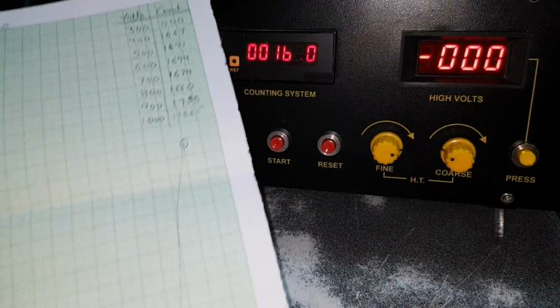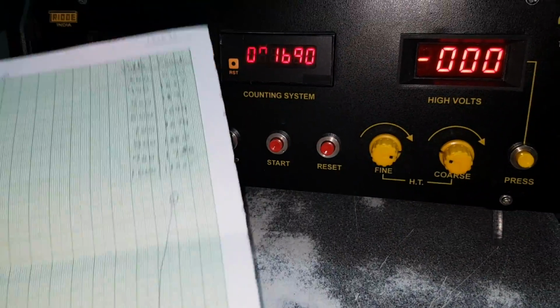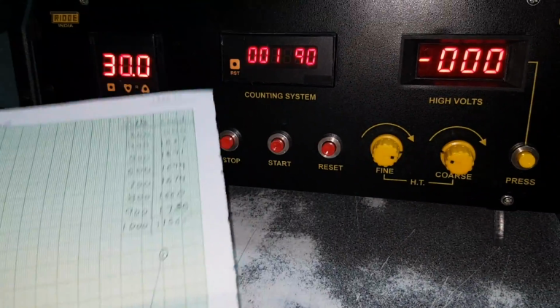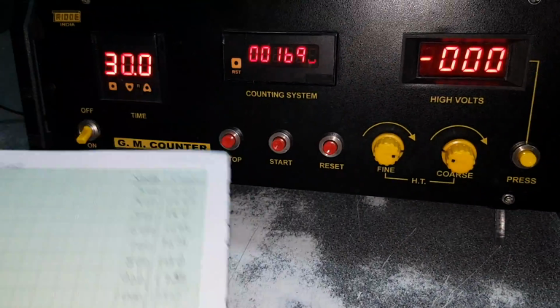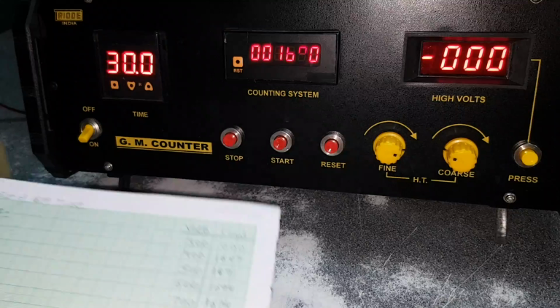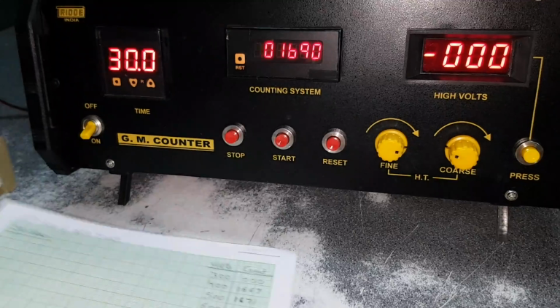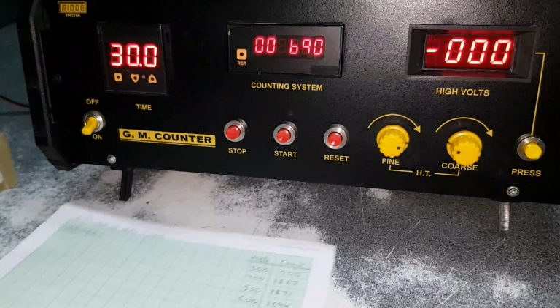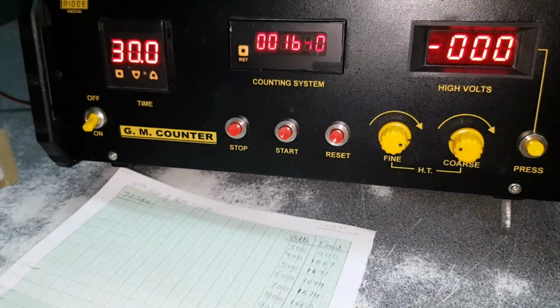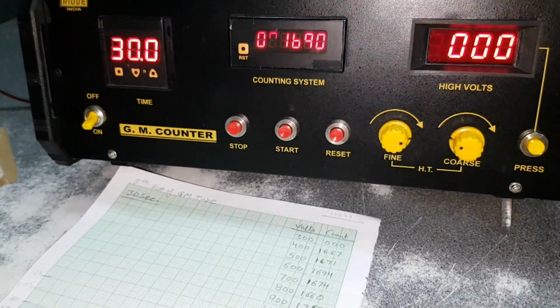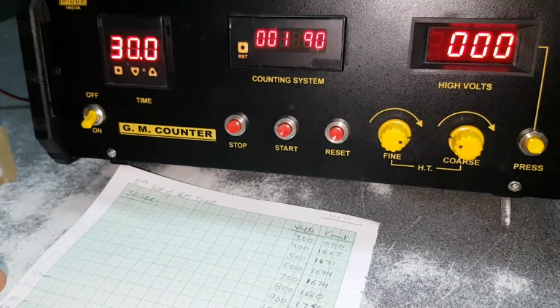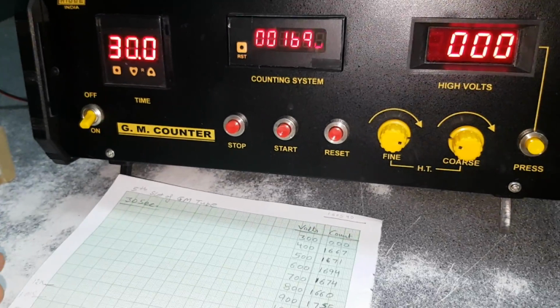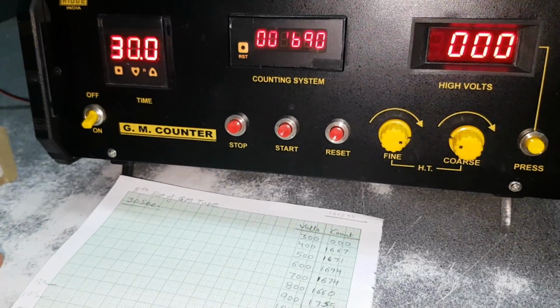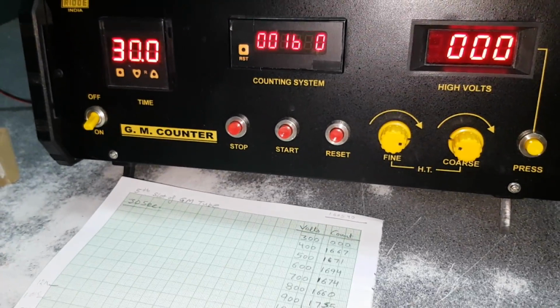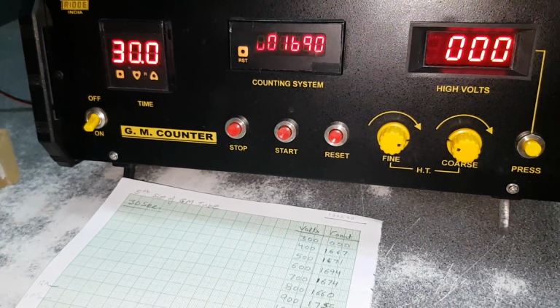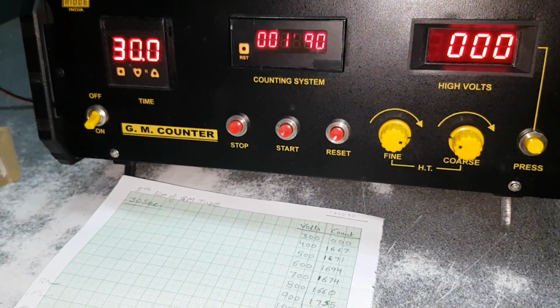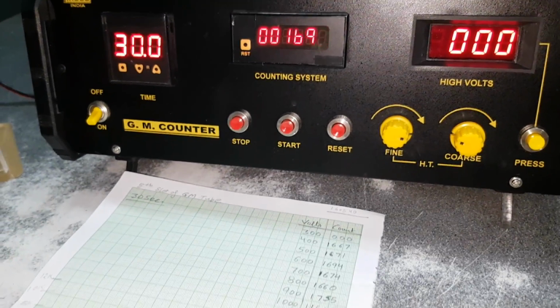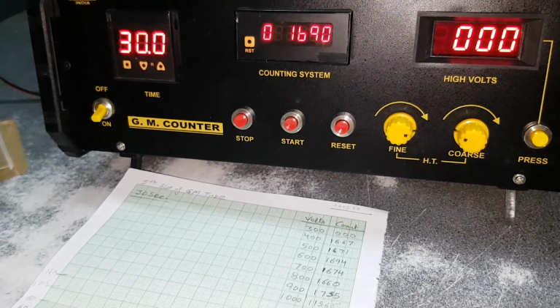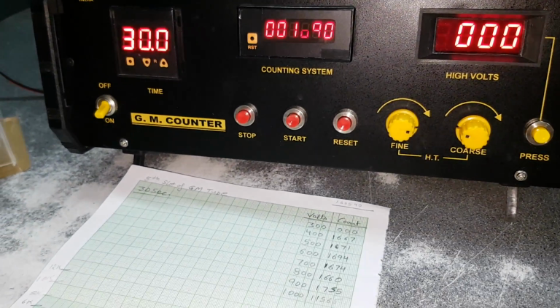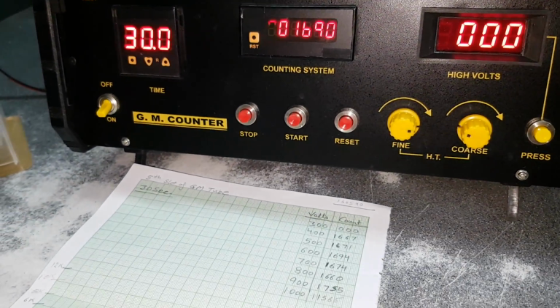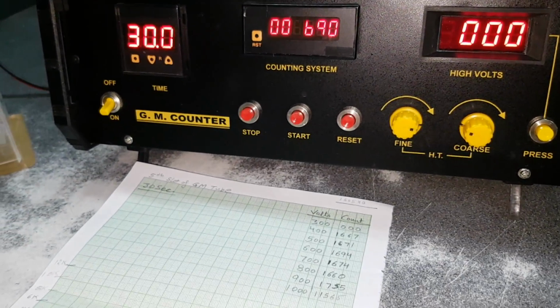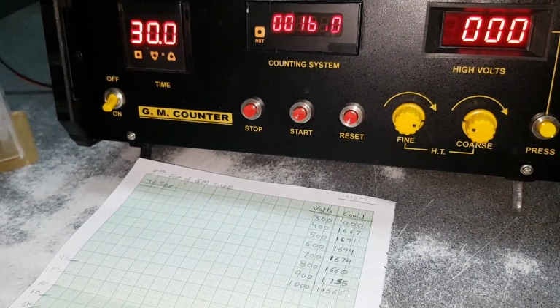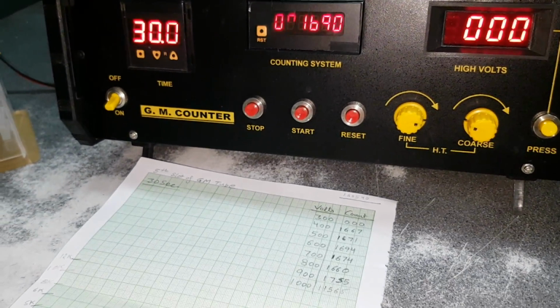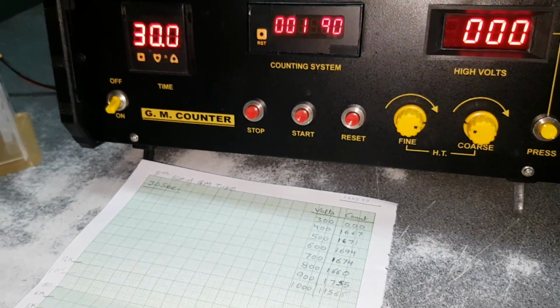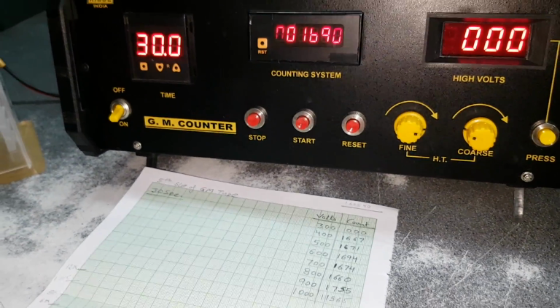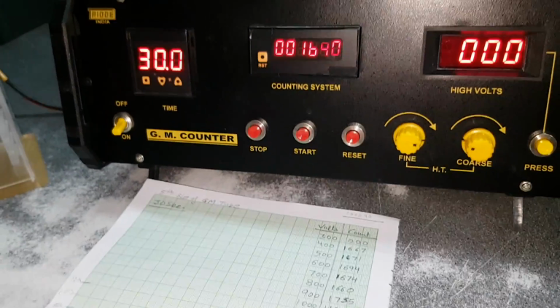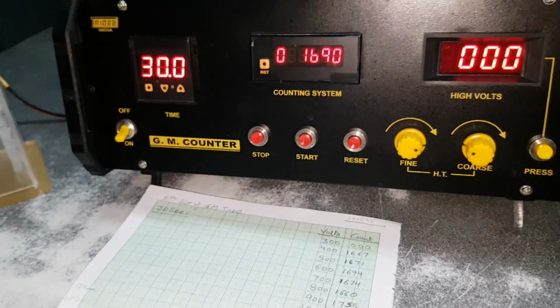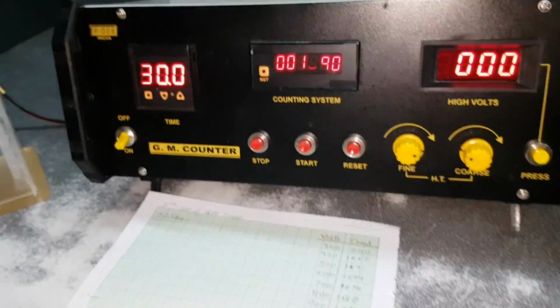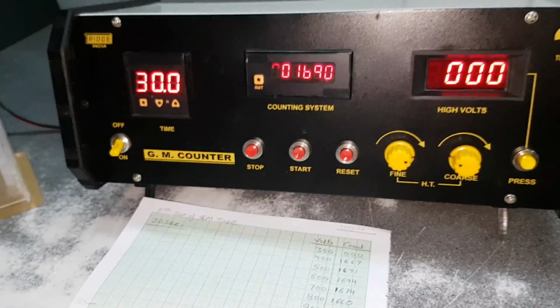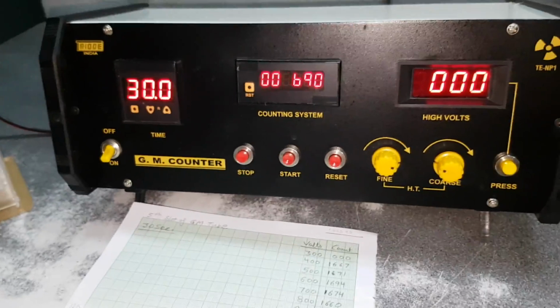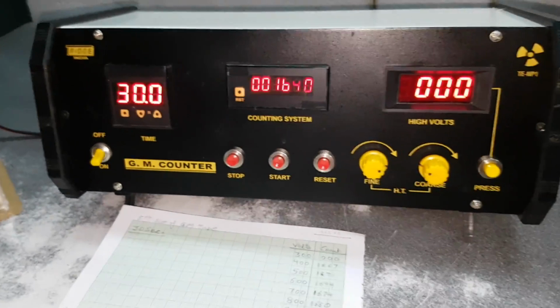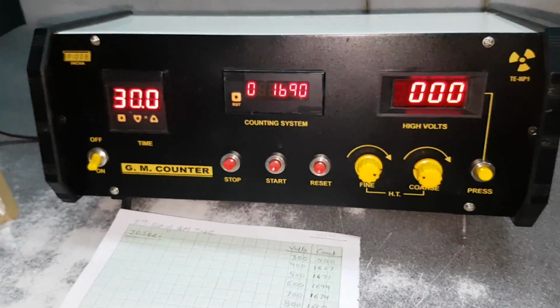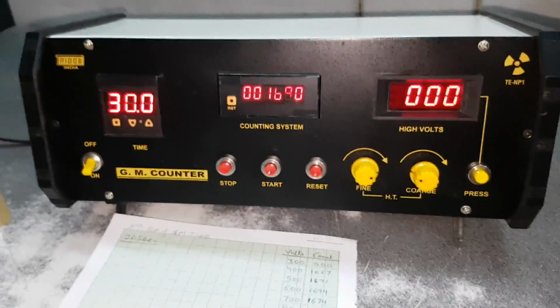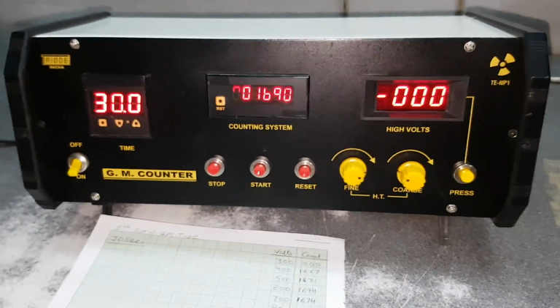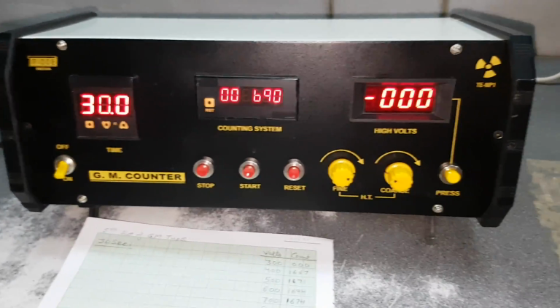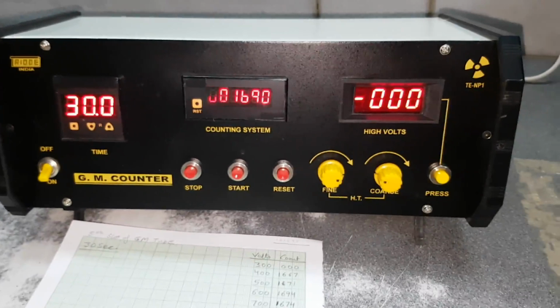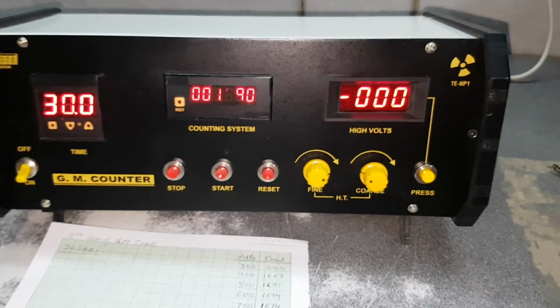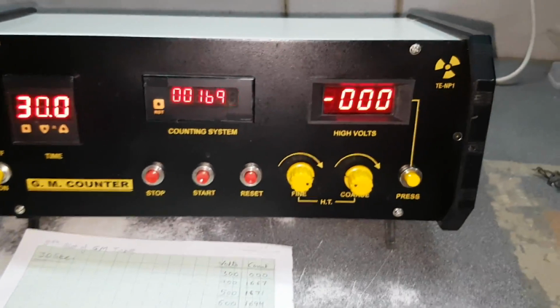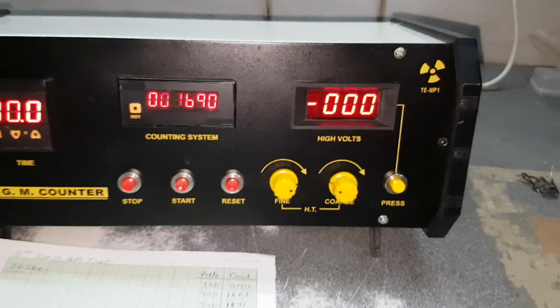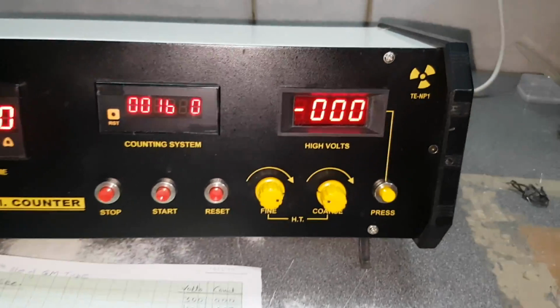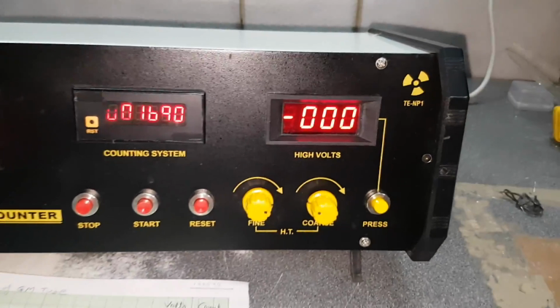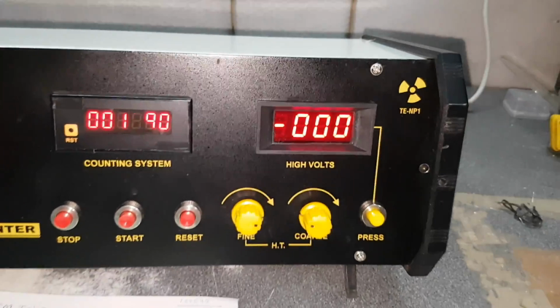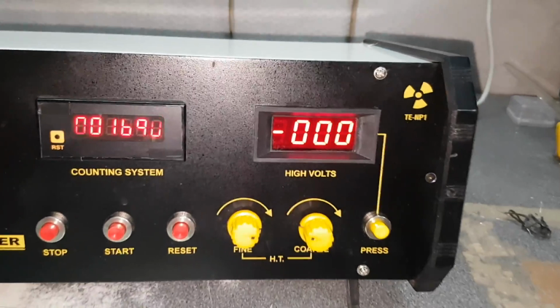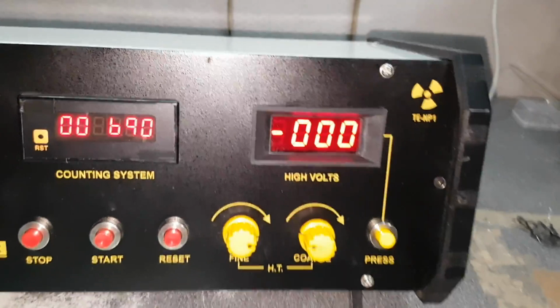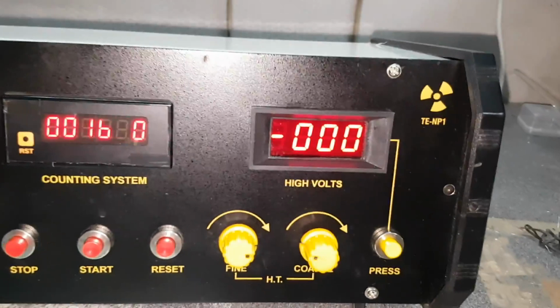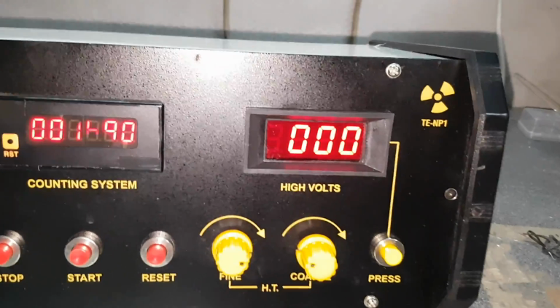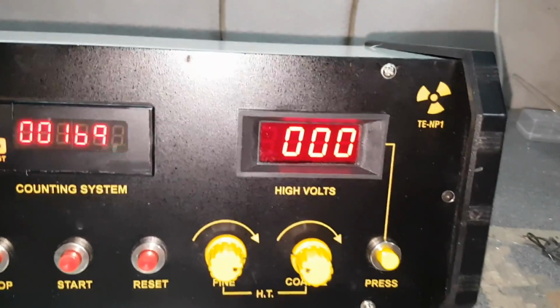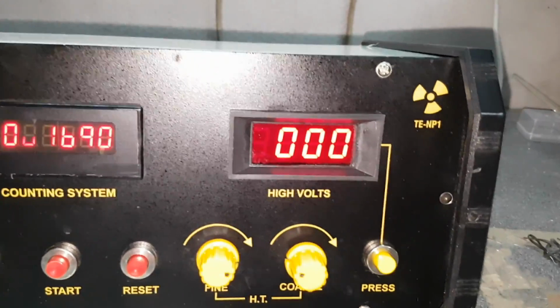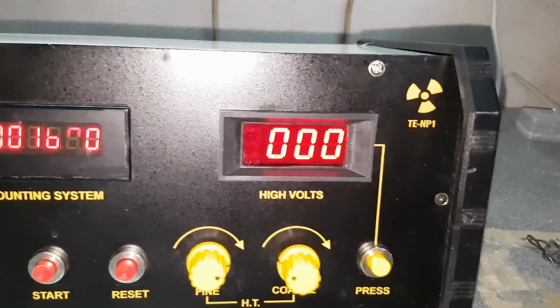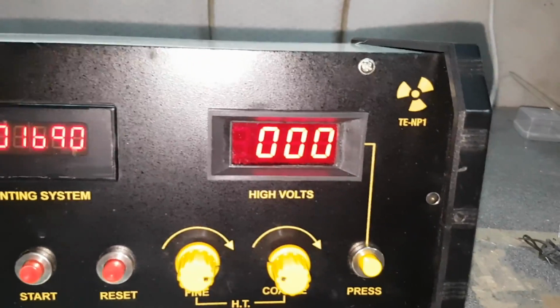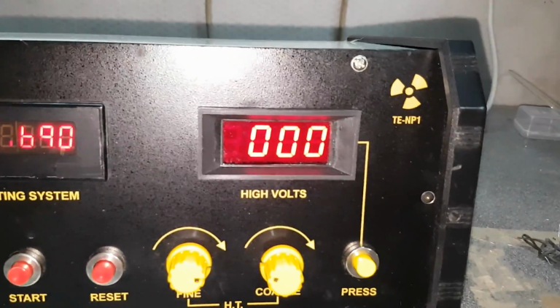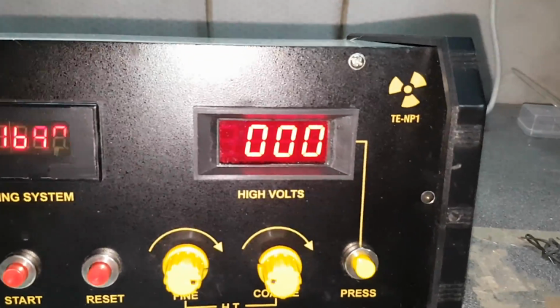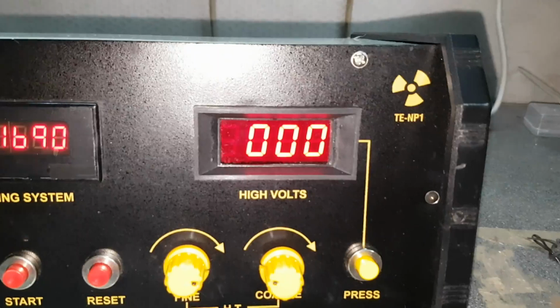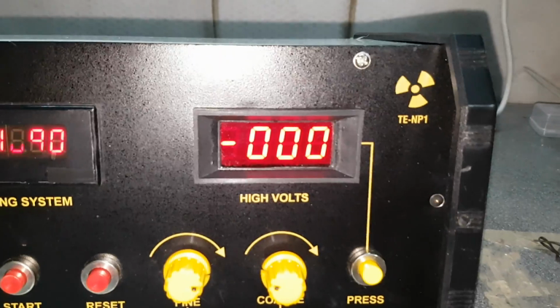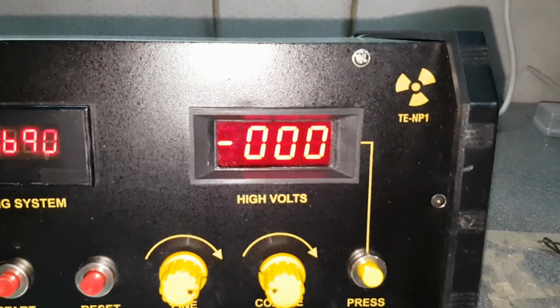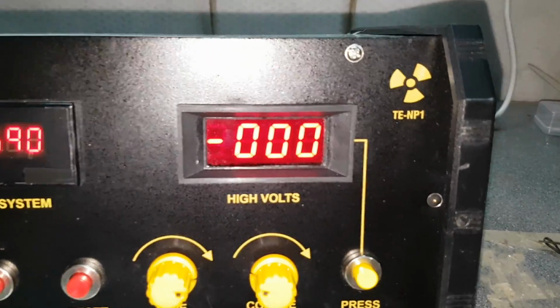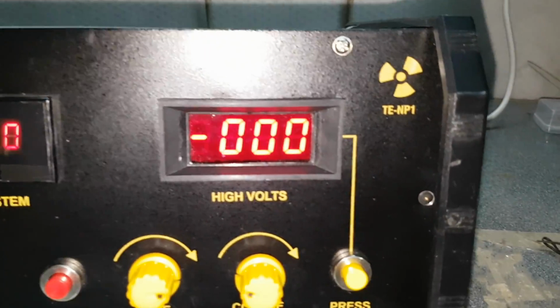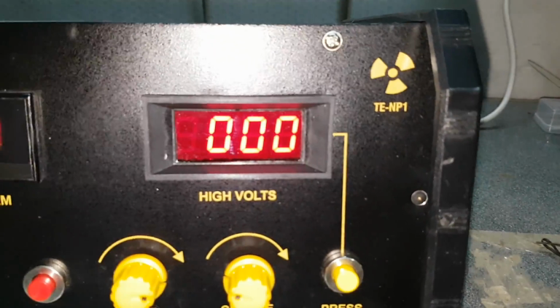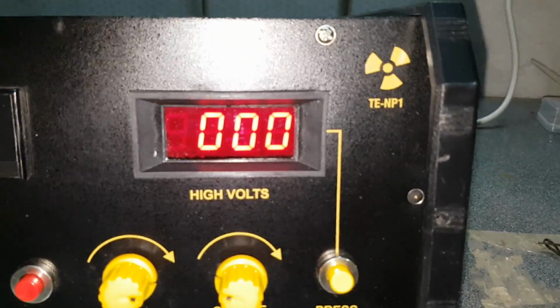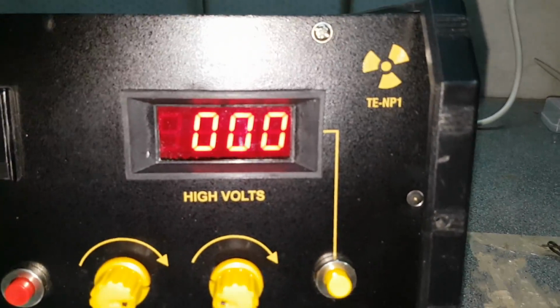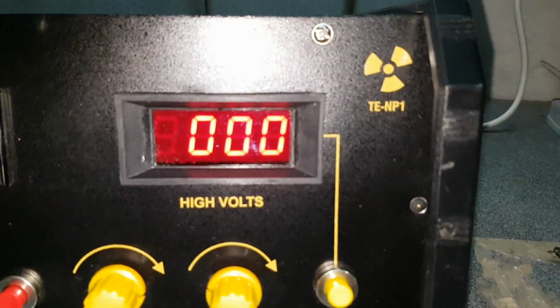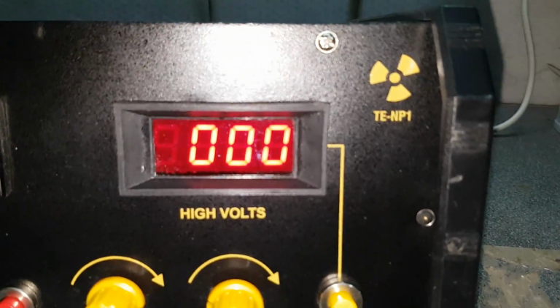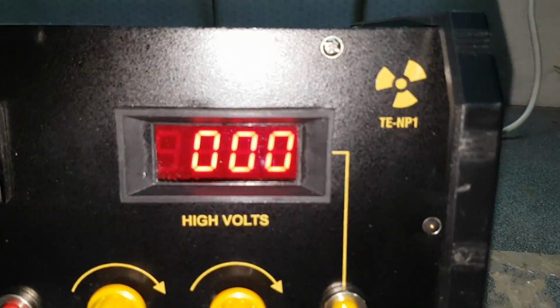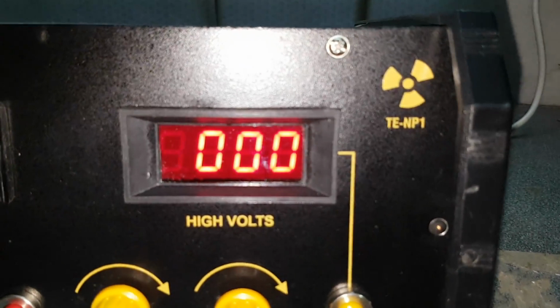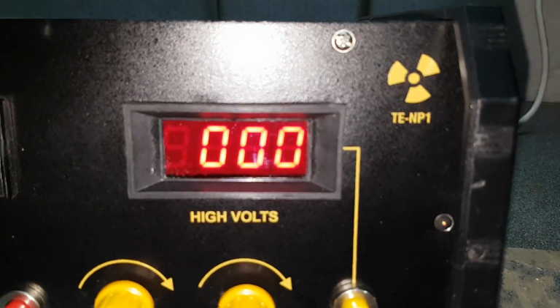Thank you. This is the way to perform the GM counter experiment. This is the model number.